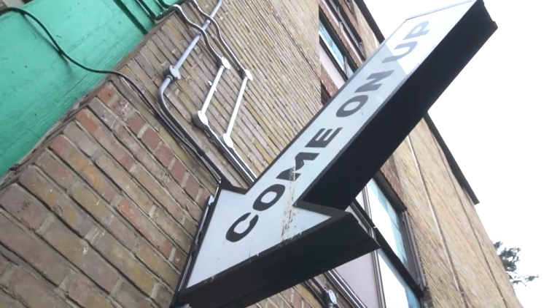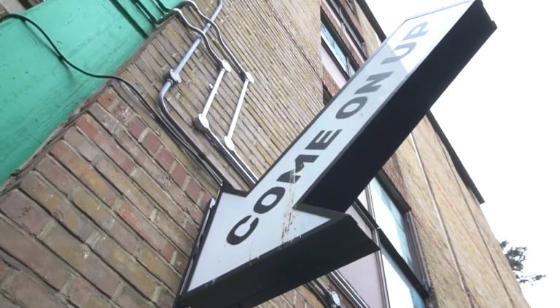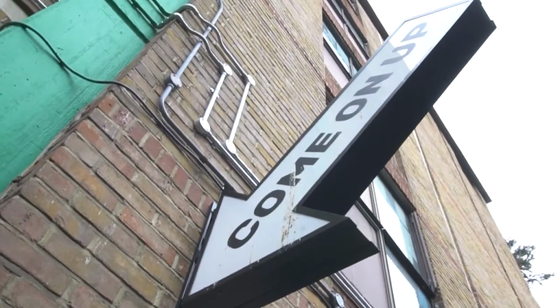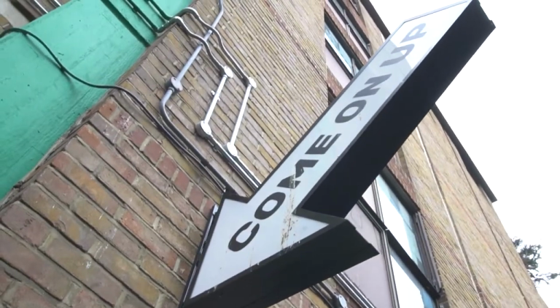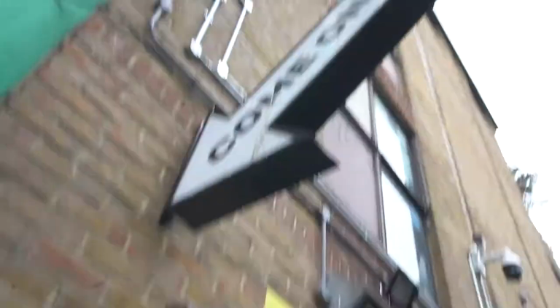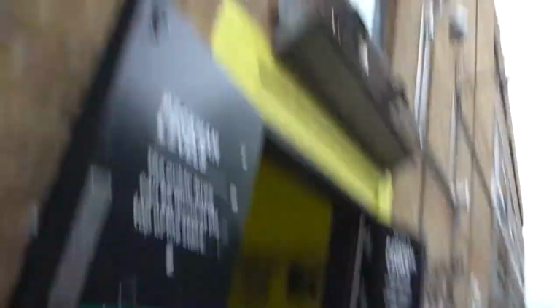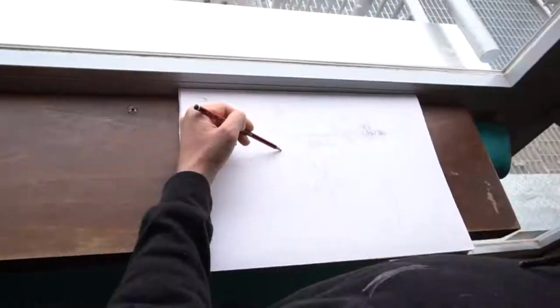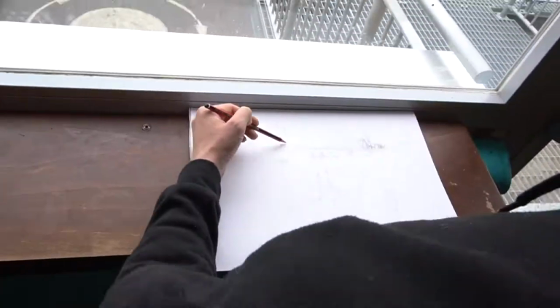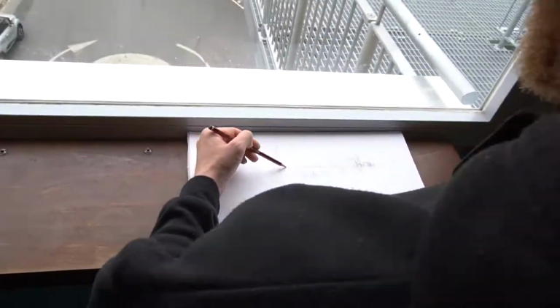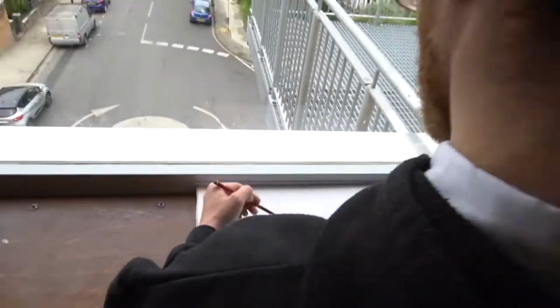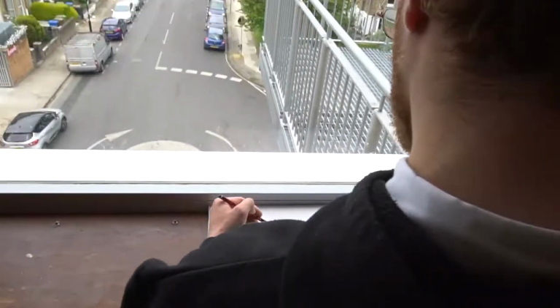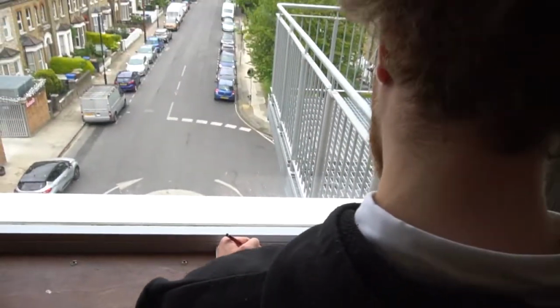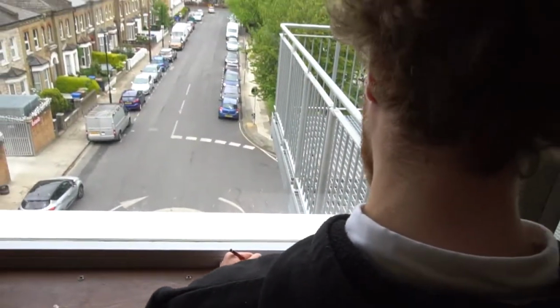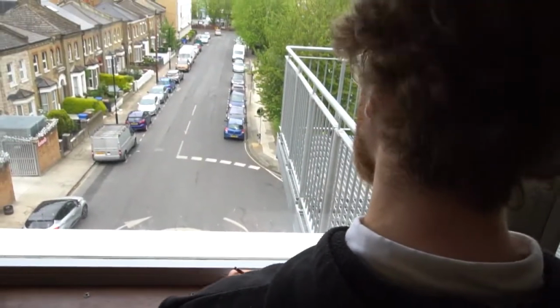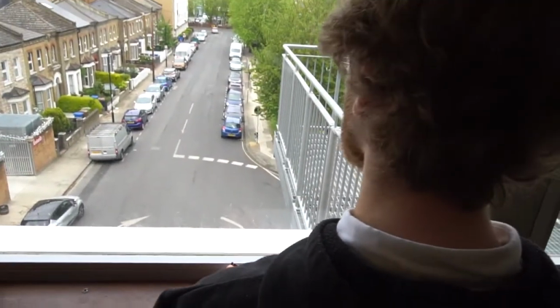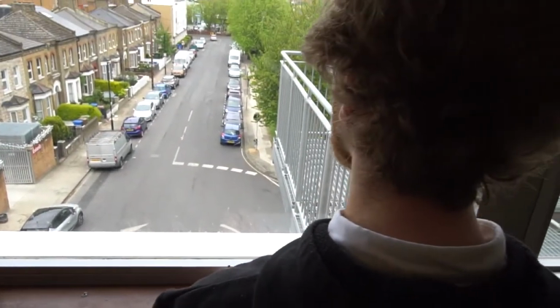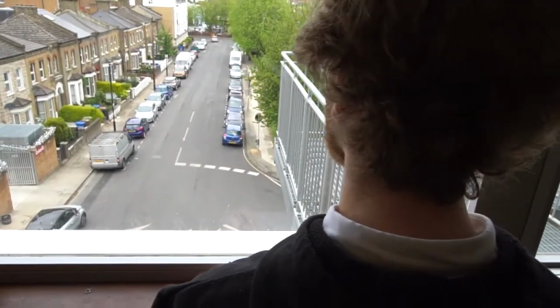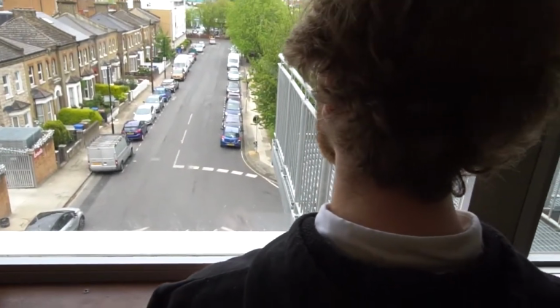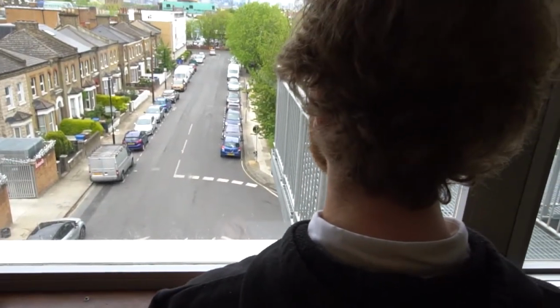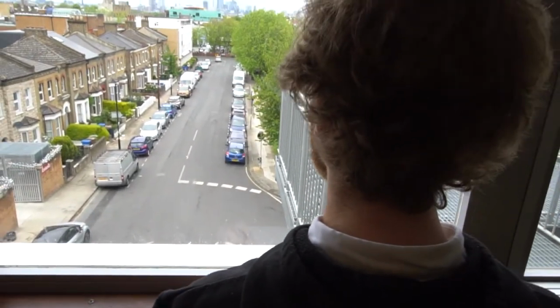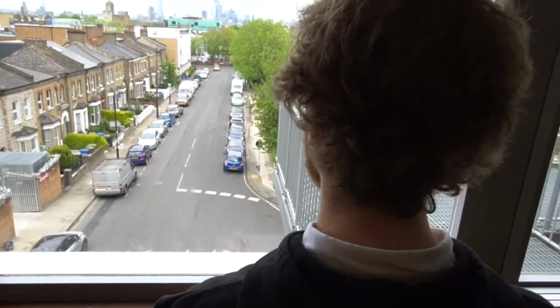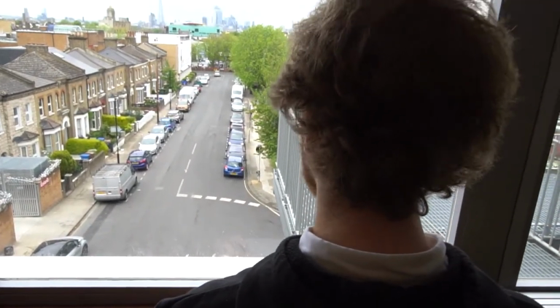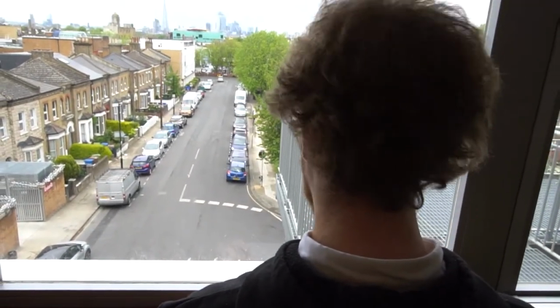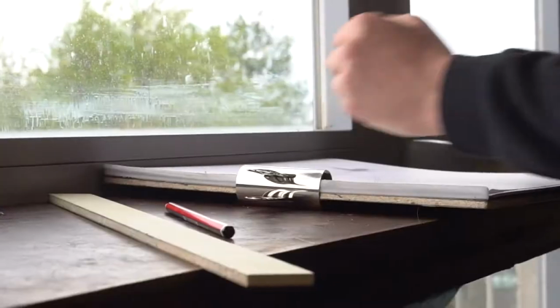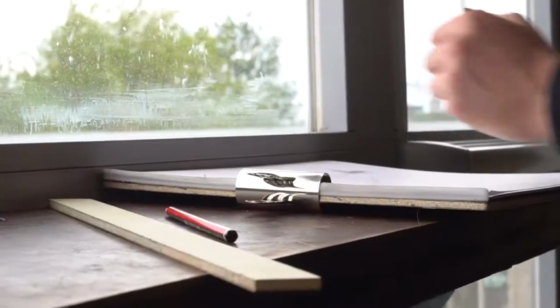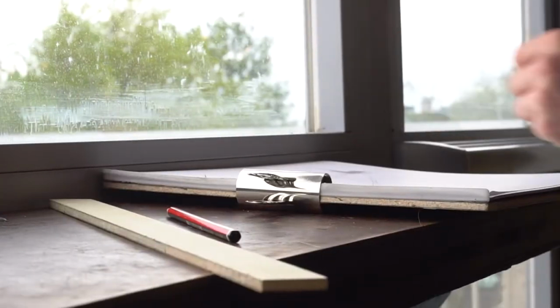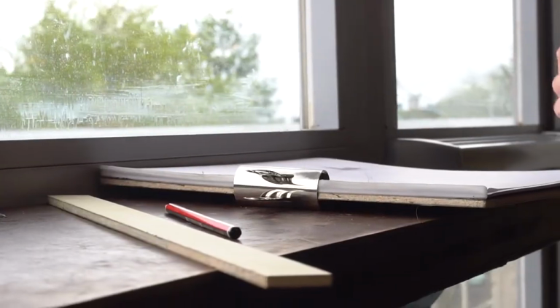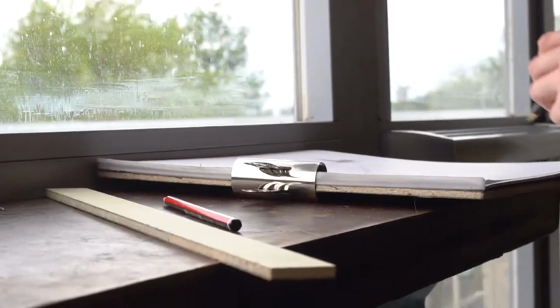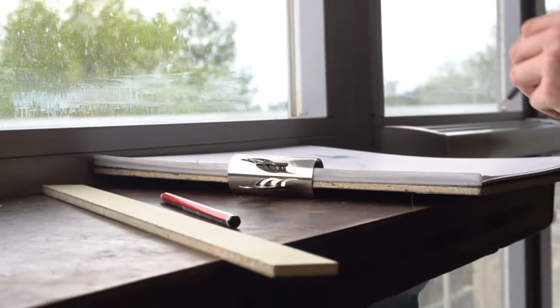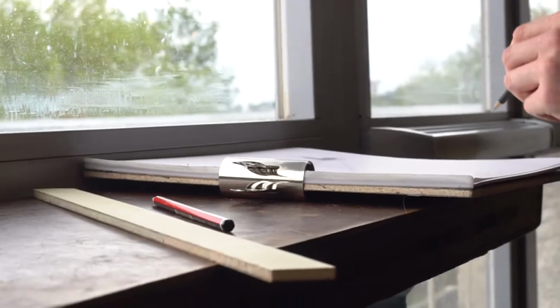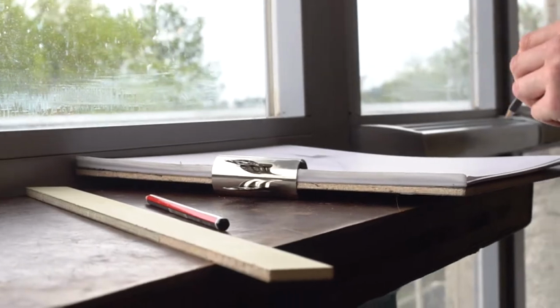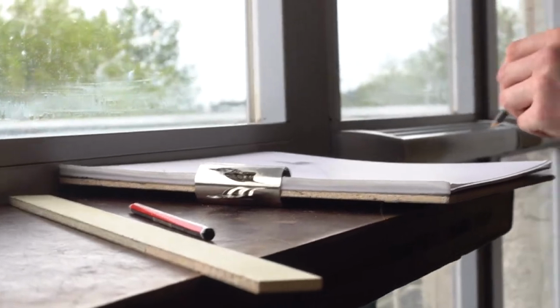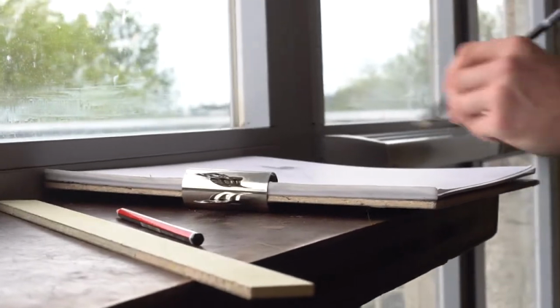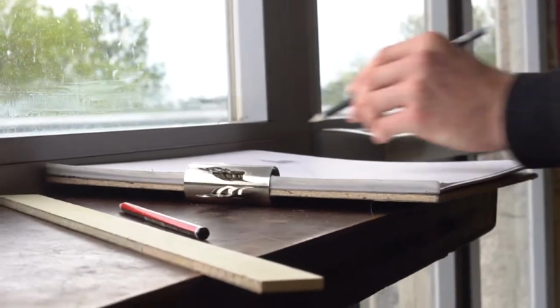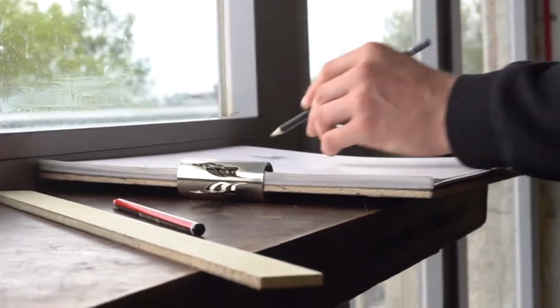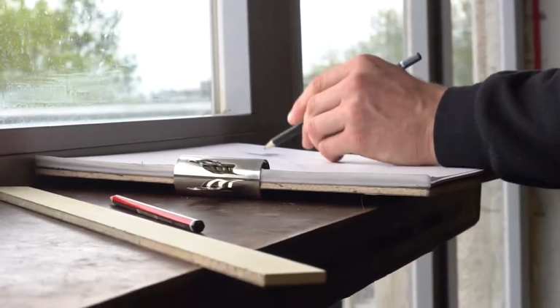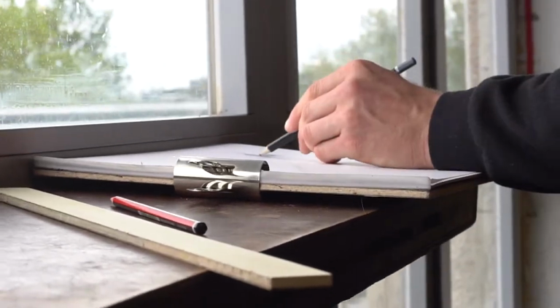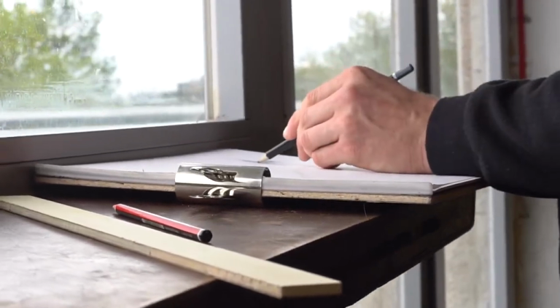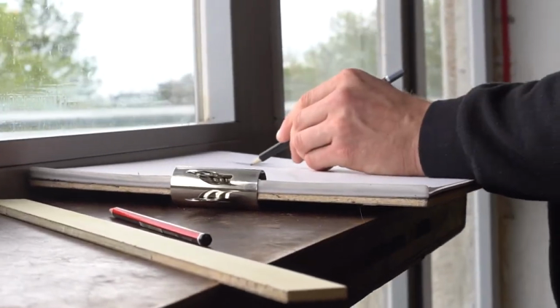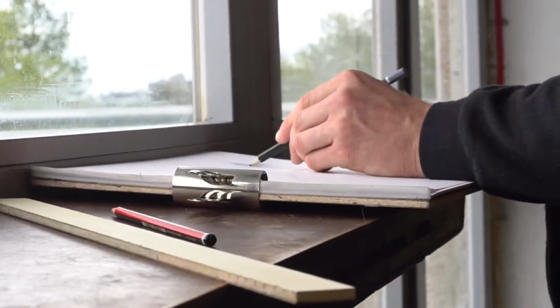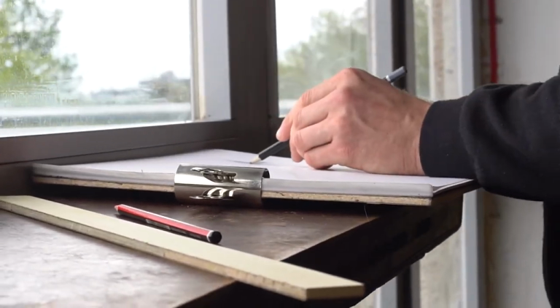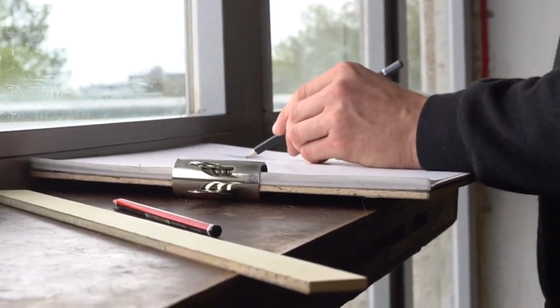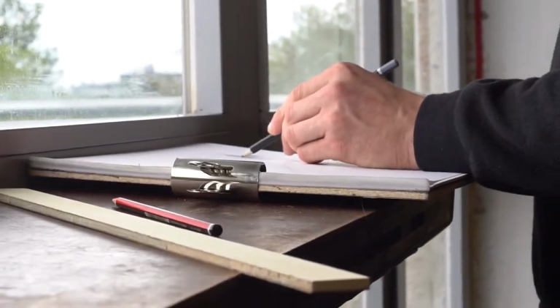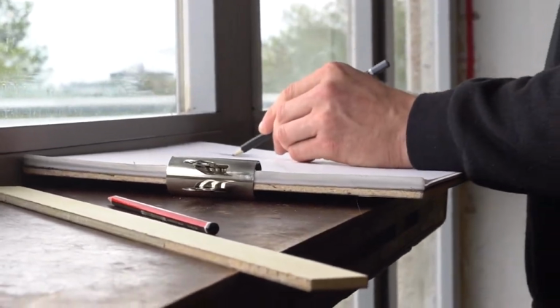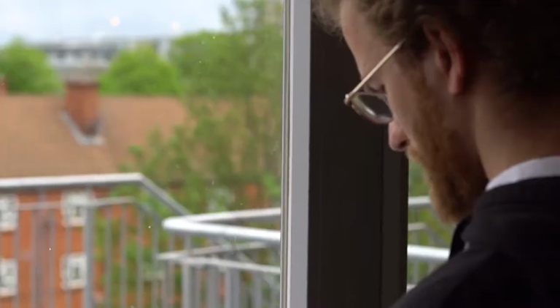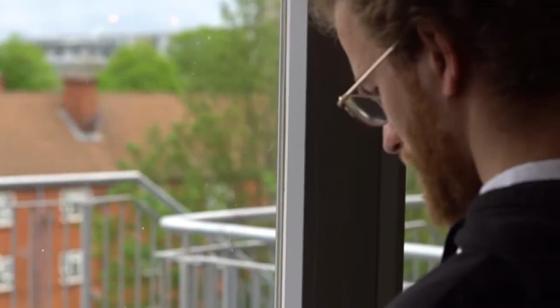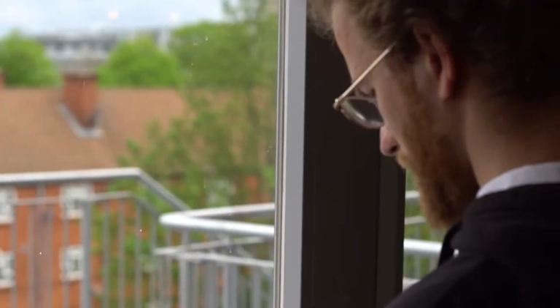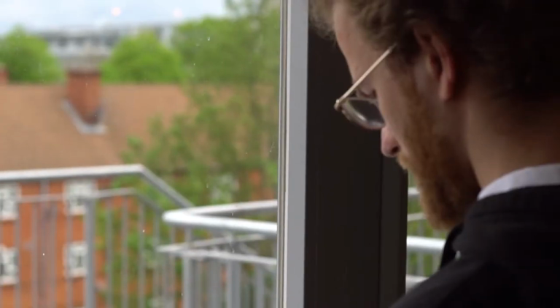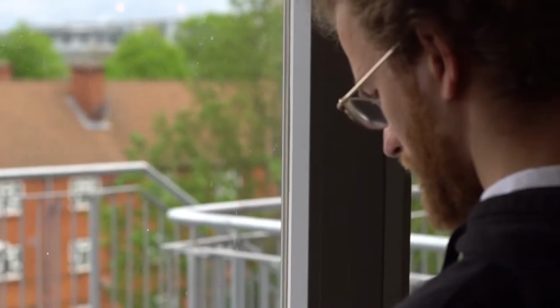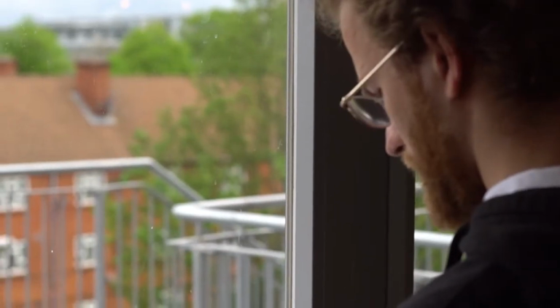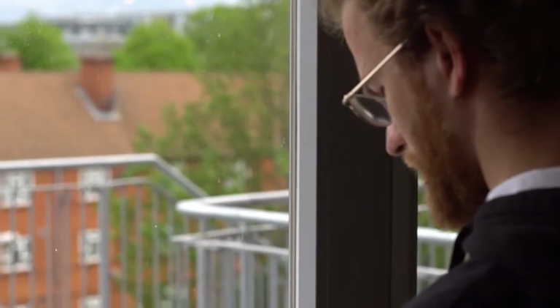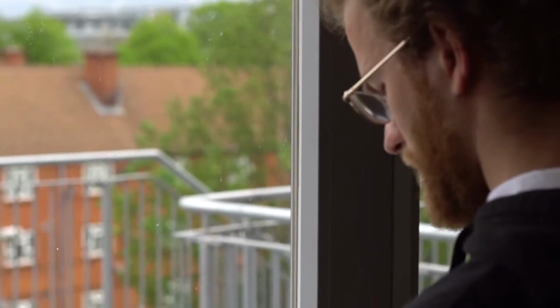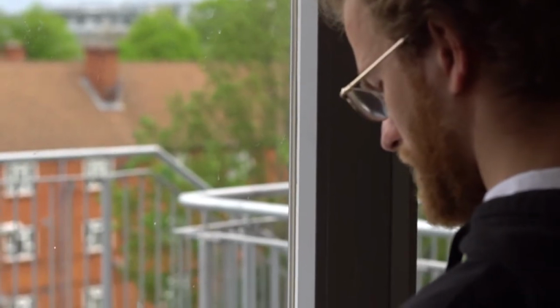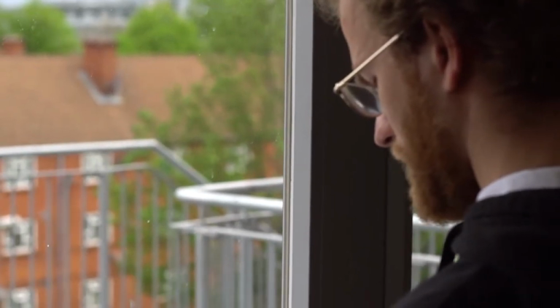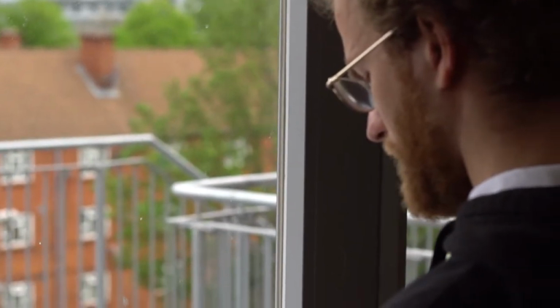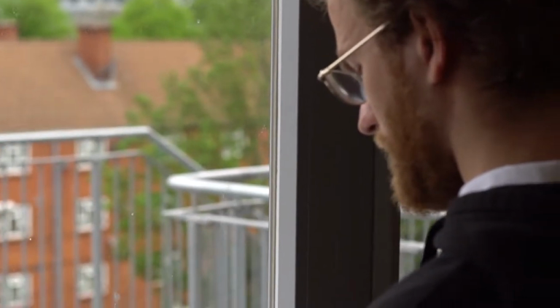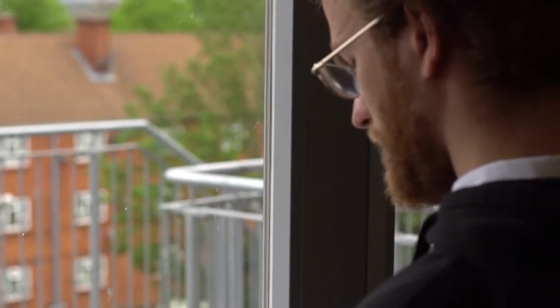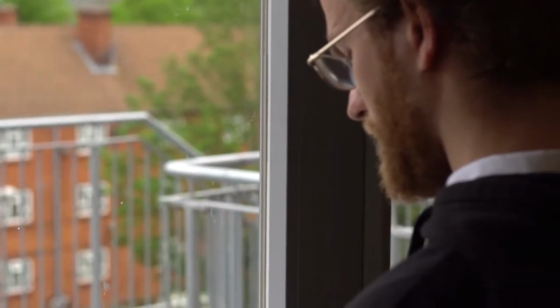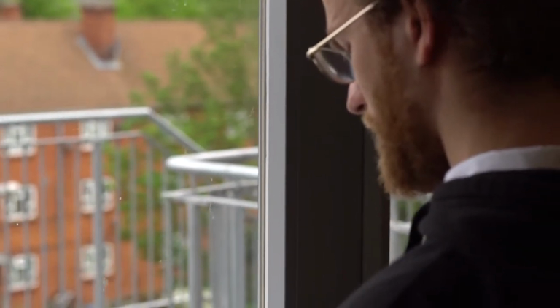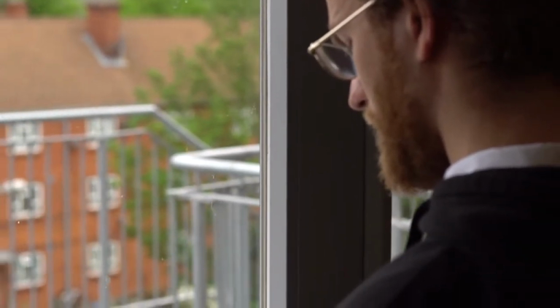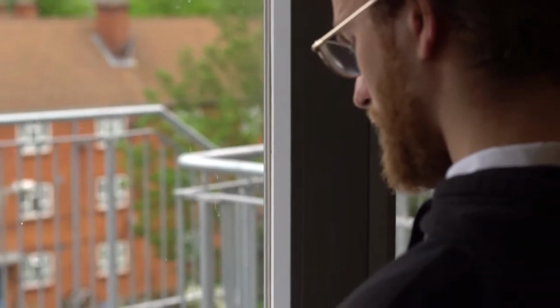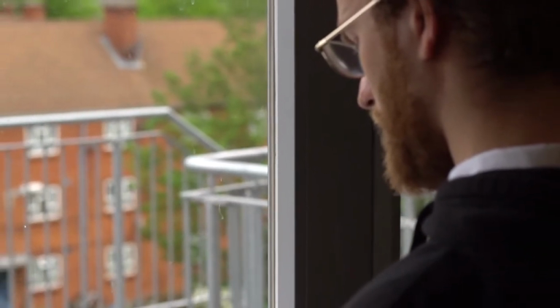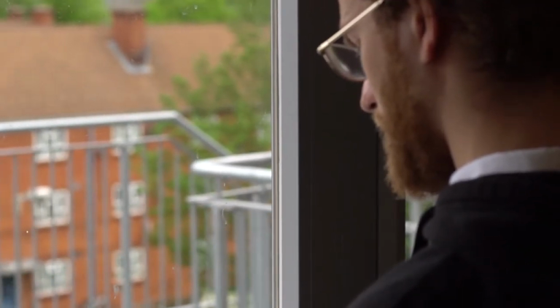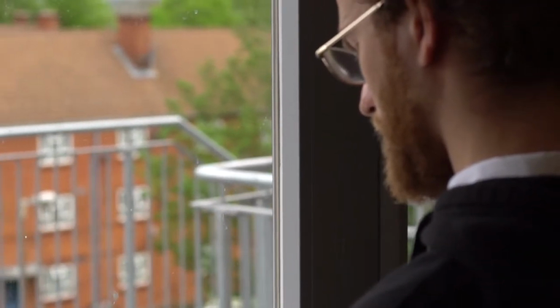Hi, I'm Will. Welcome to Drawing Tips. Today we're going to be looking at finding the horizon line and the vanishing point.